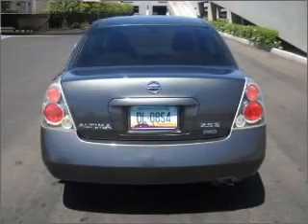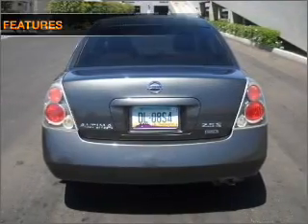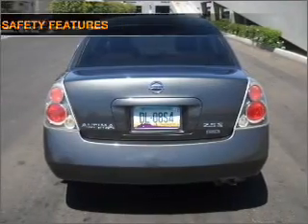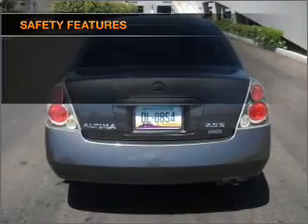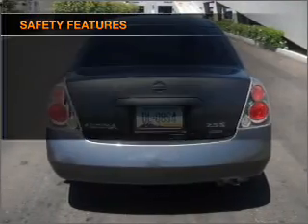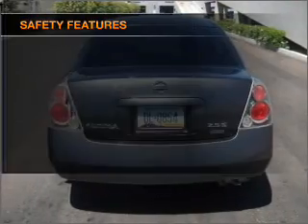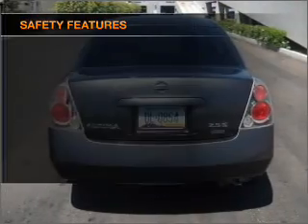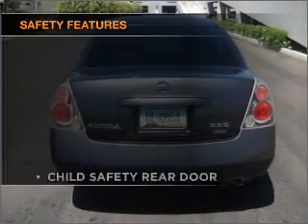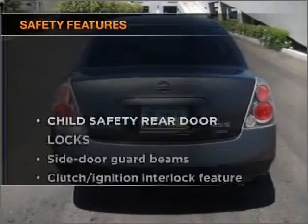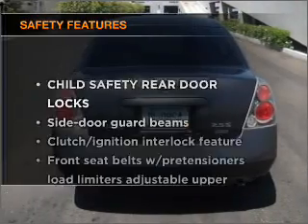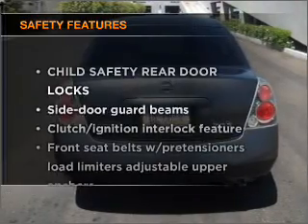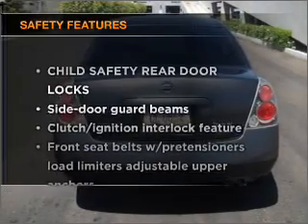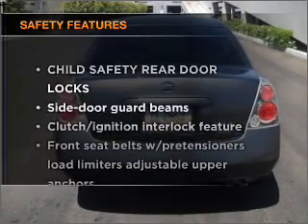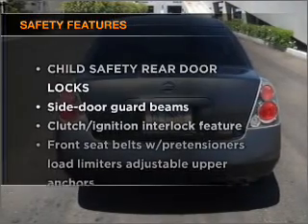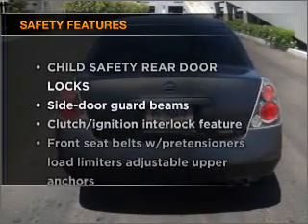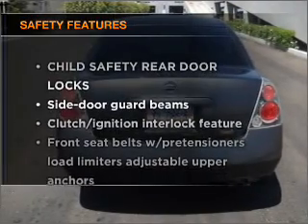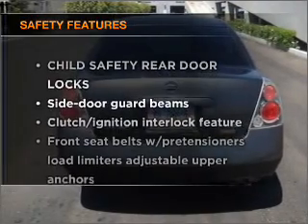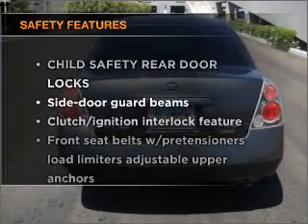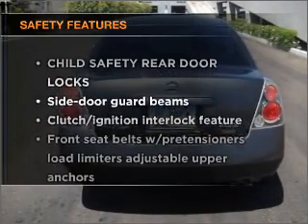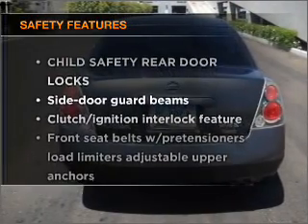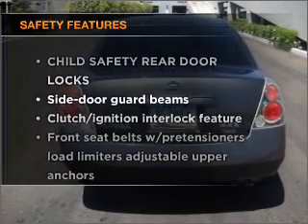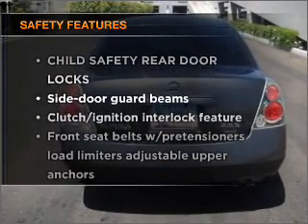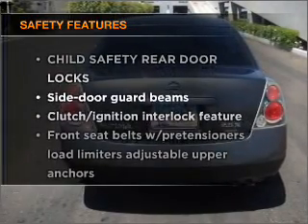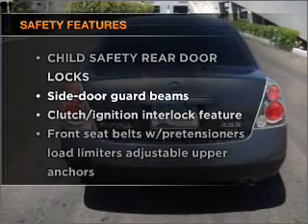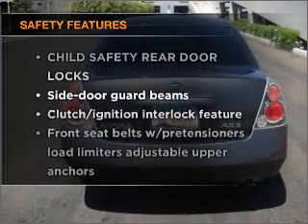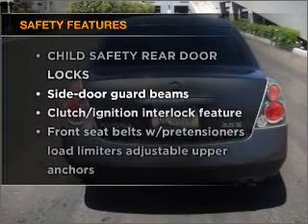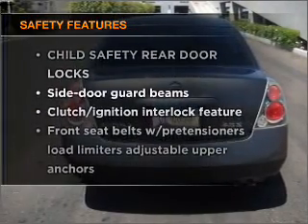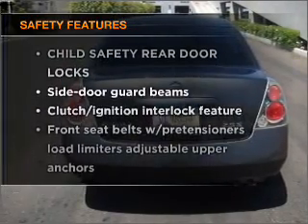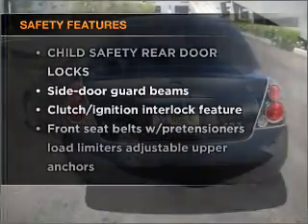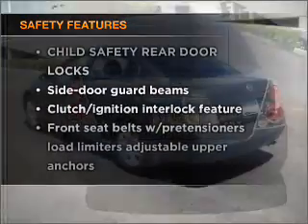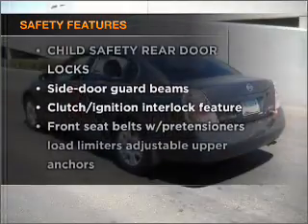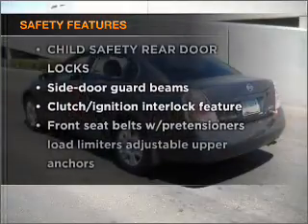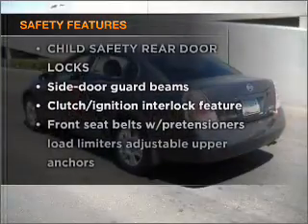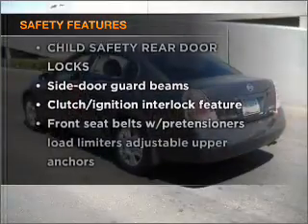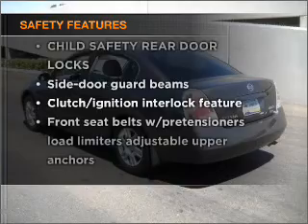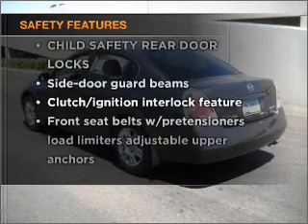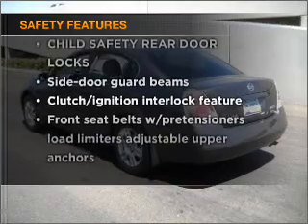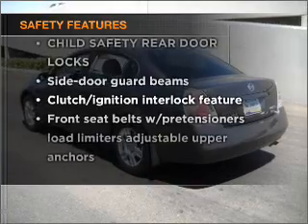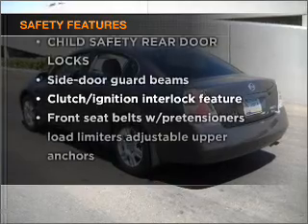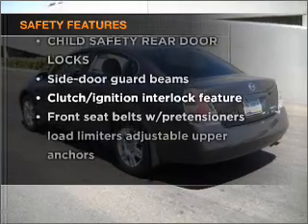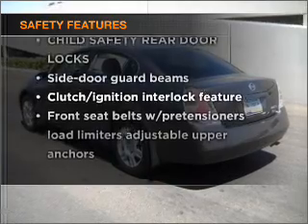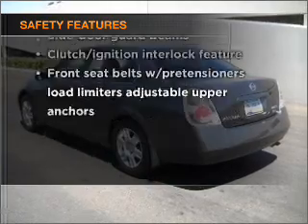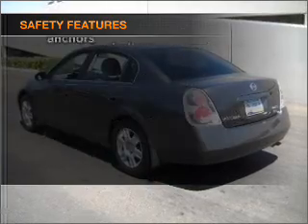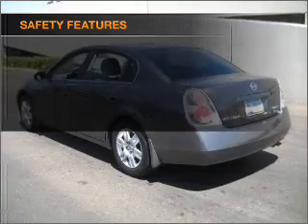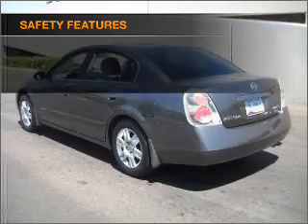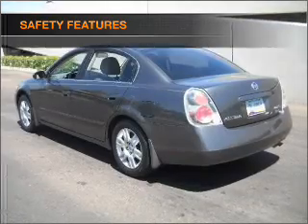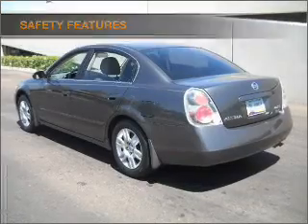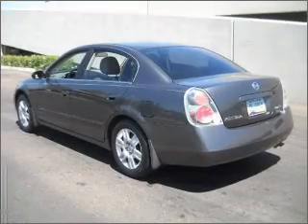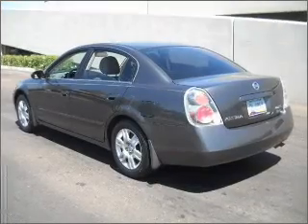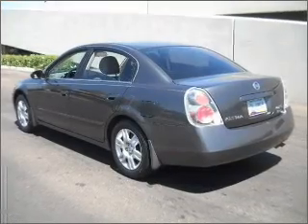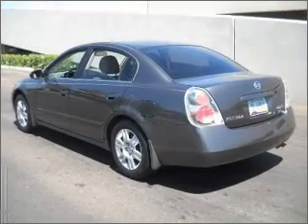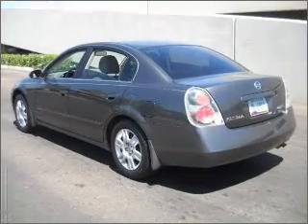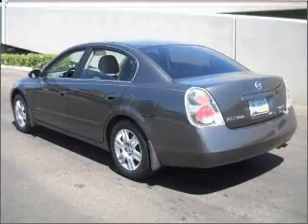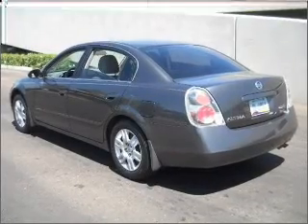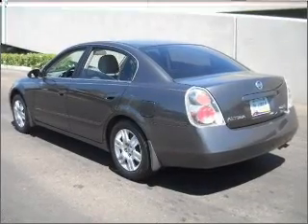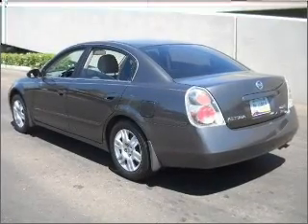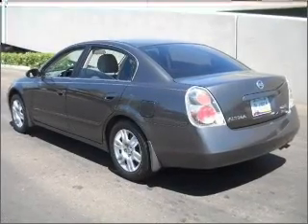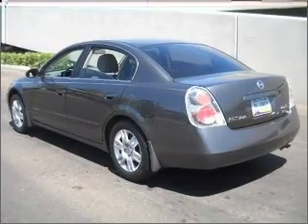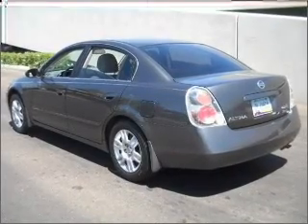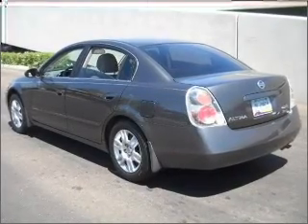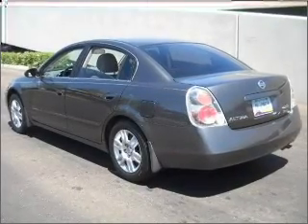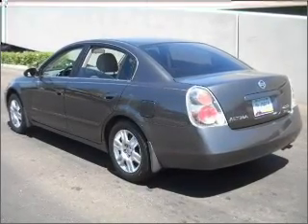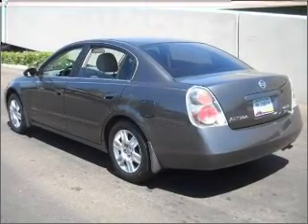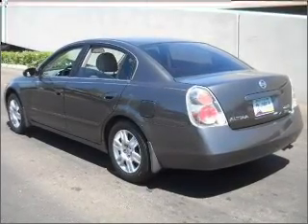If safety is a high priority, rest assured knowing that top safety components are included. Call today to schedule a test drive.